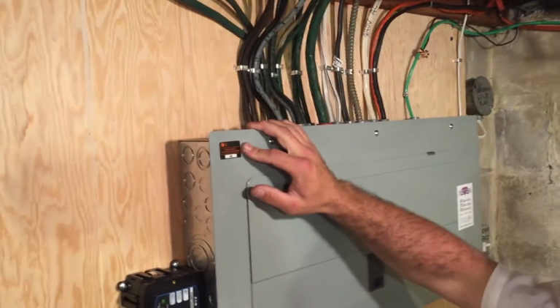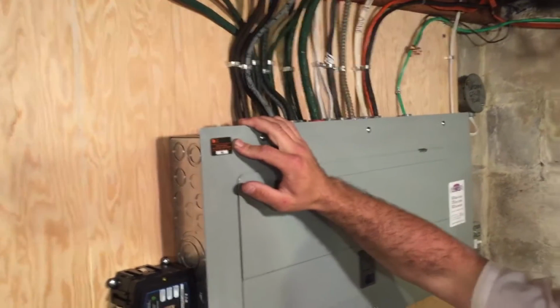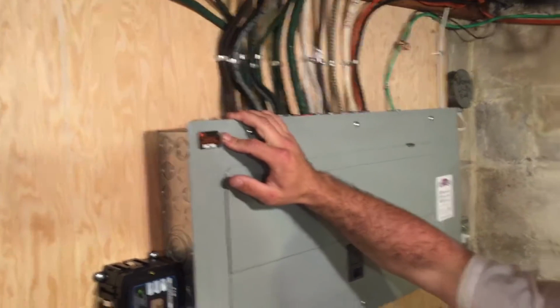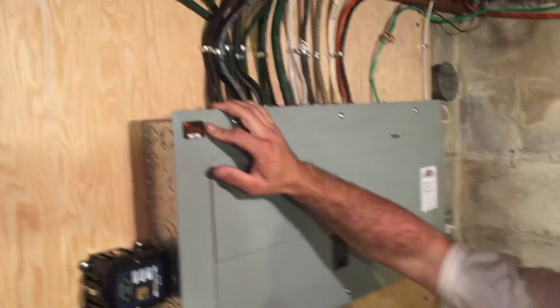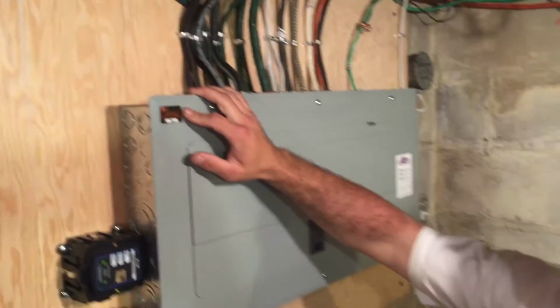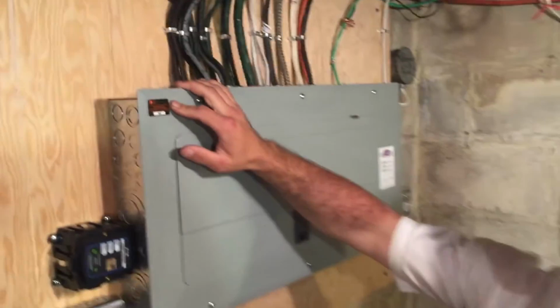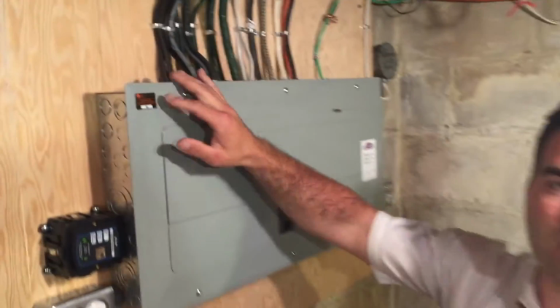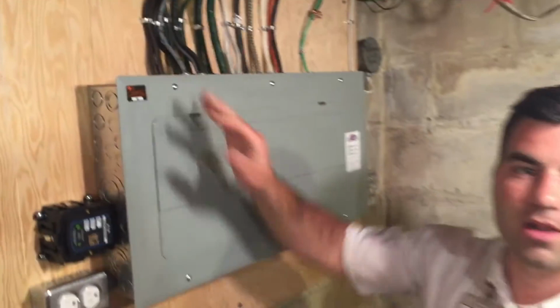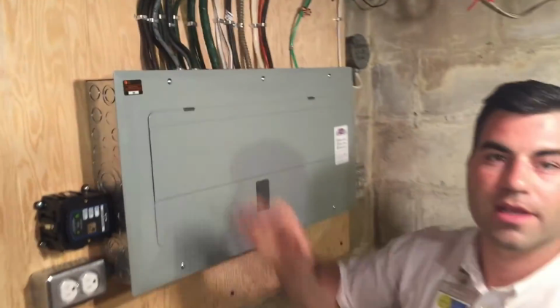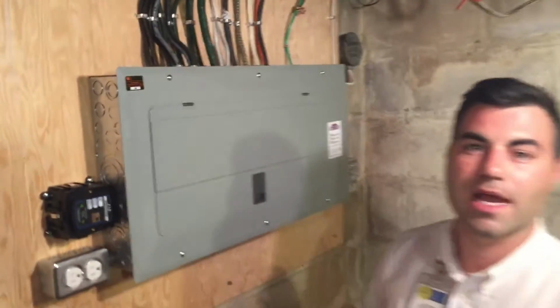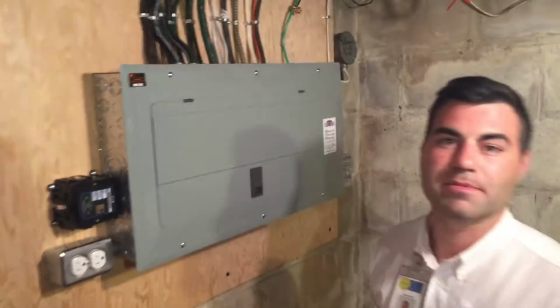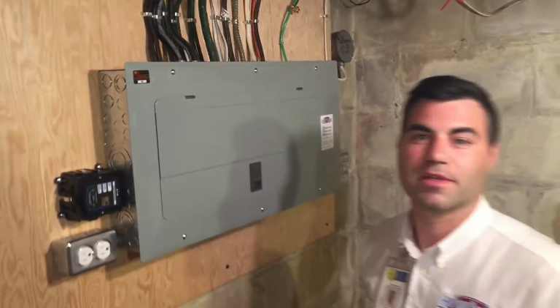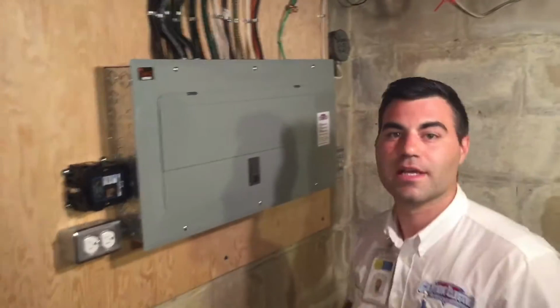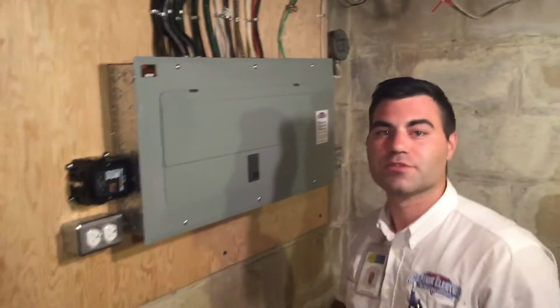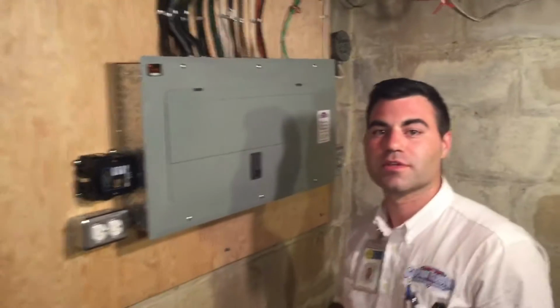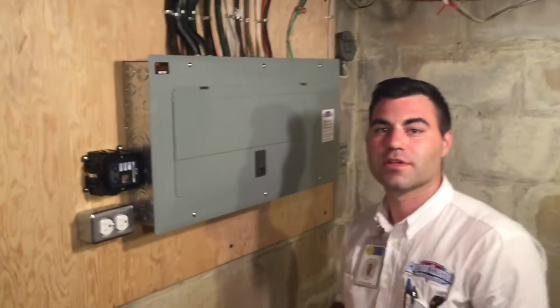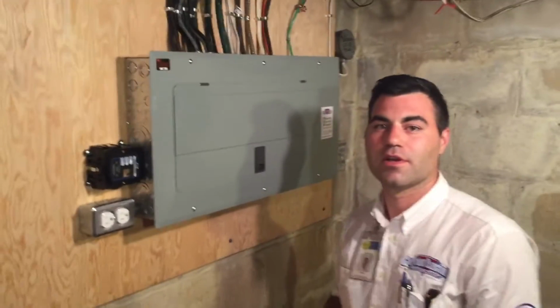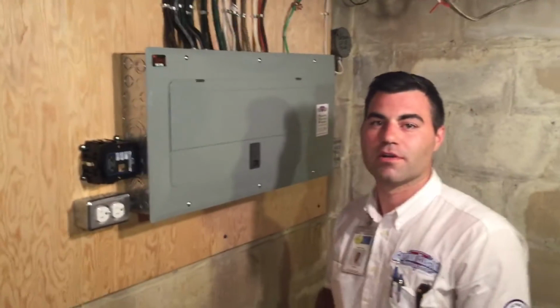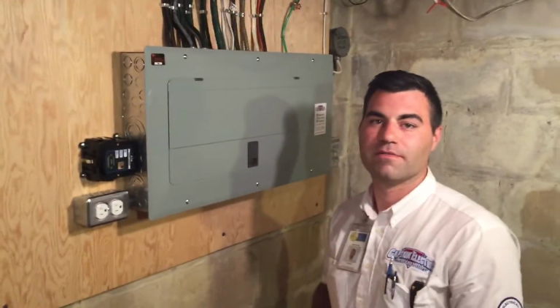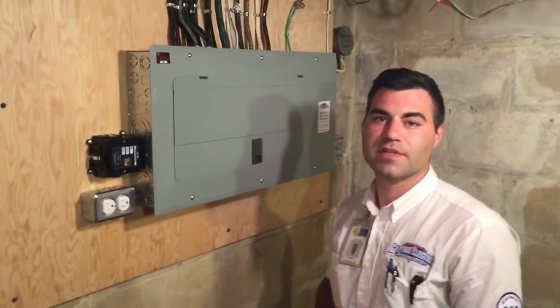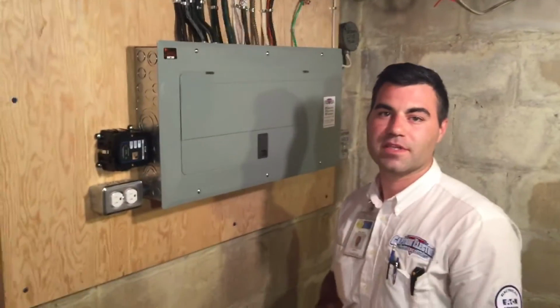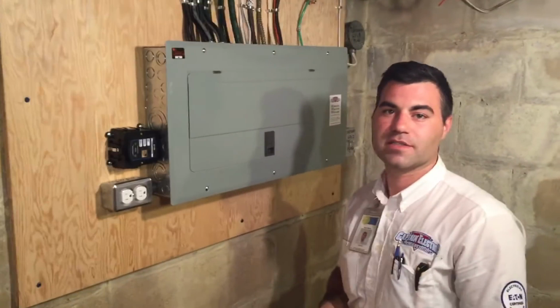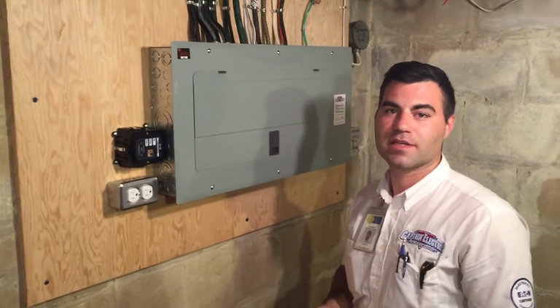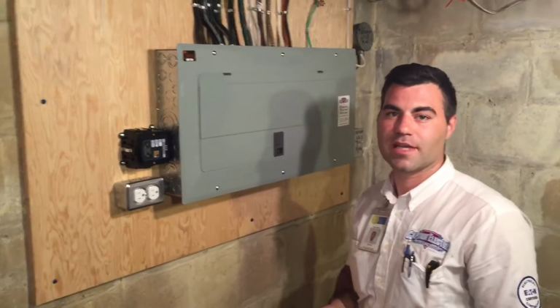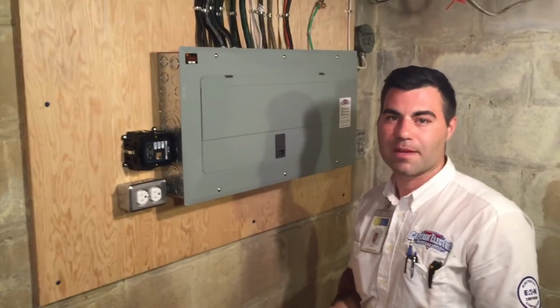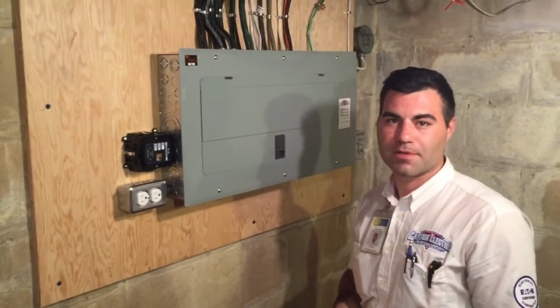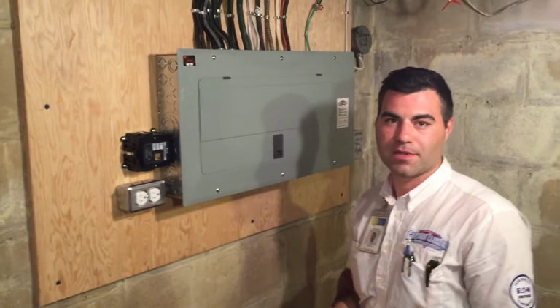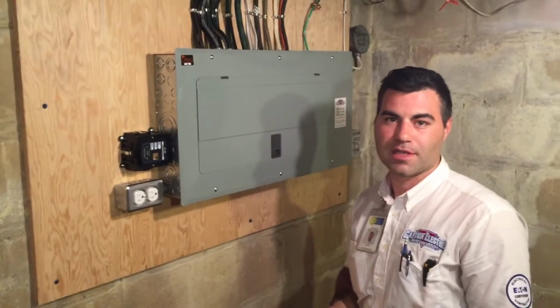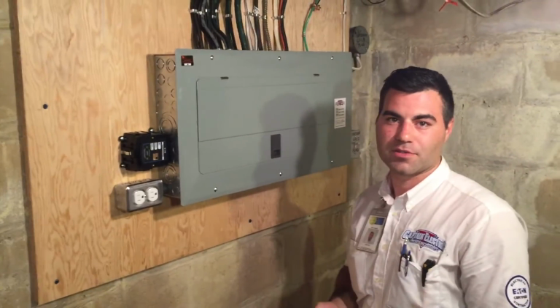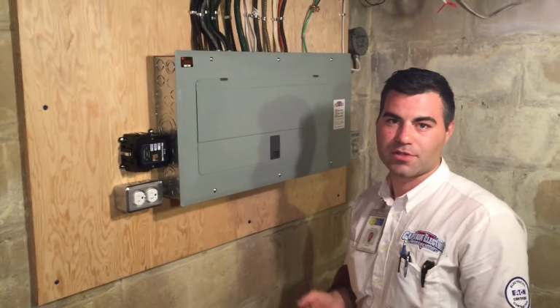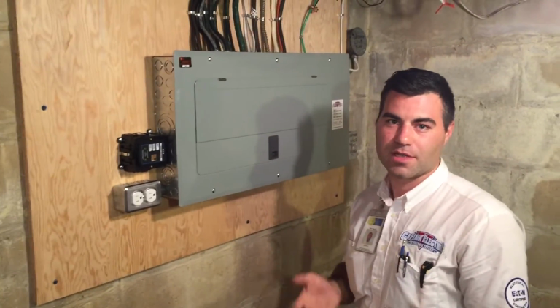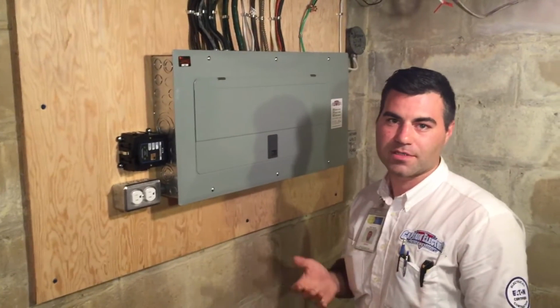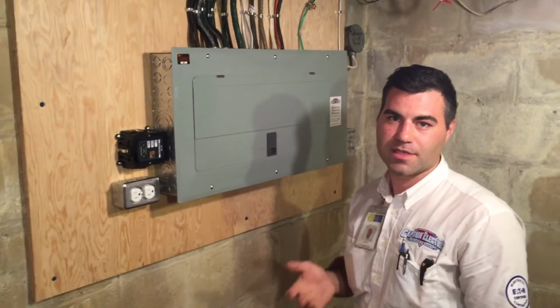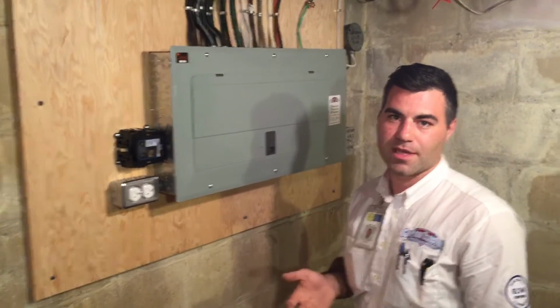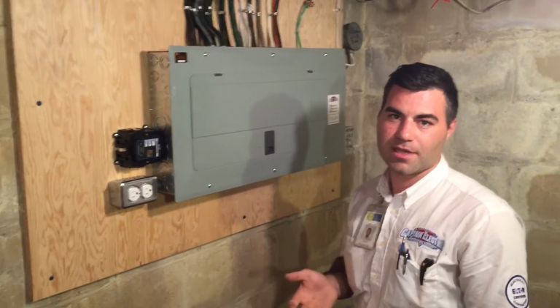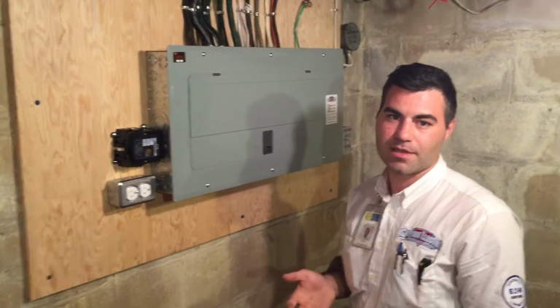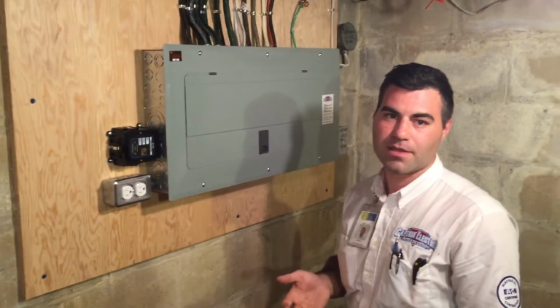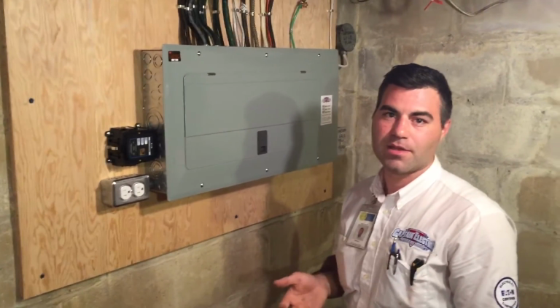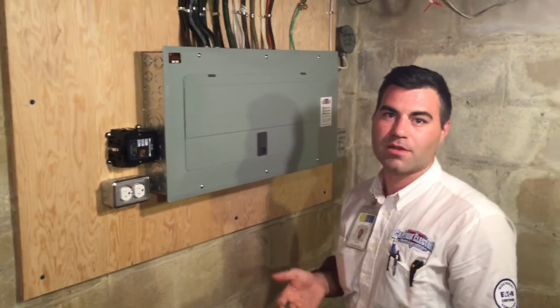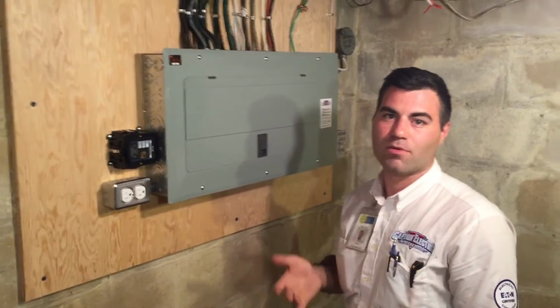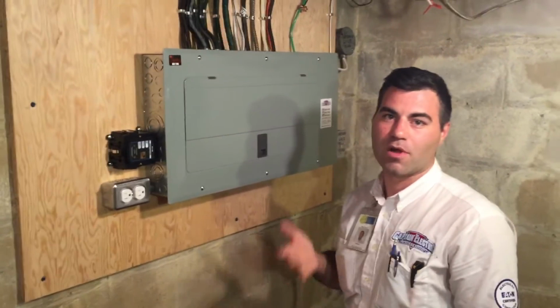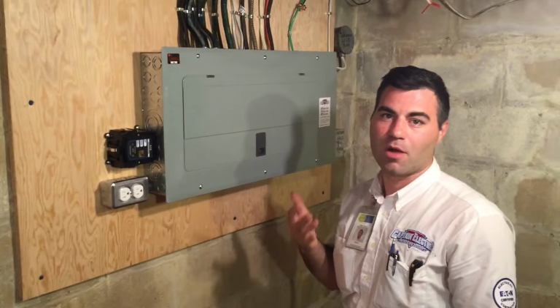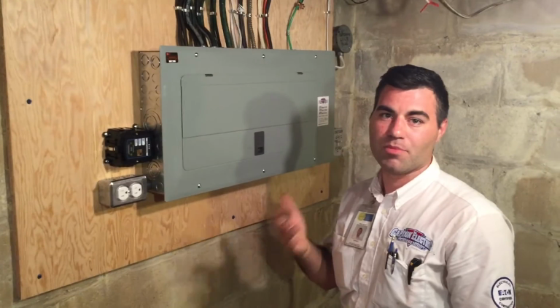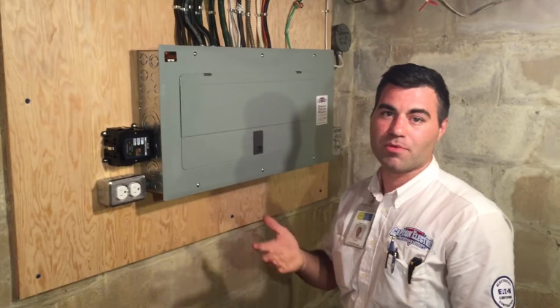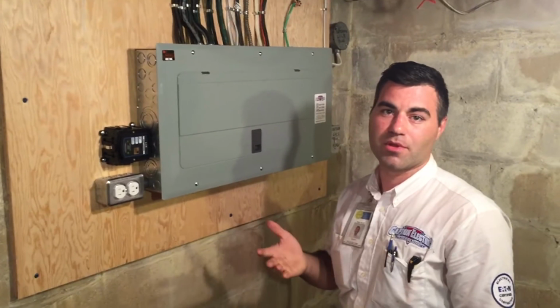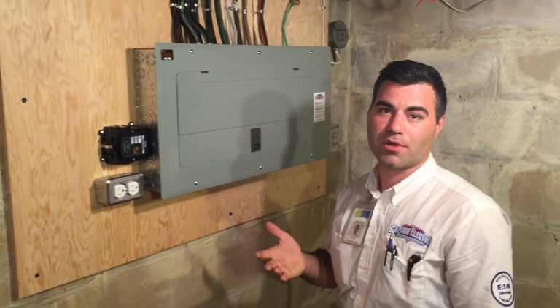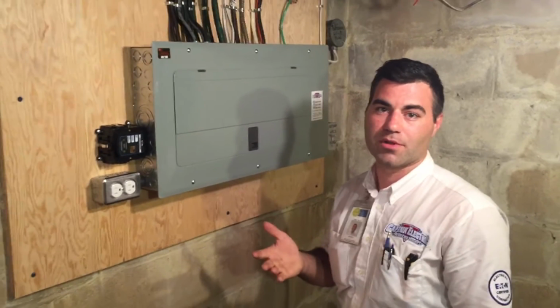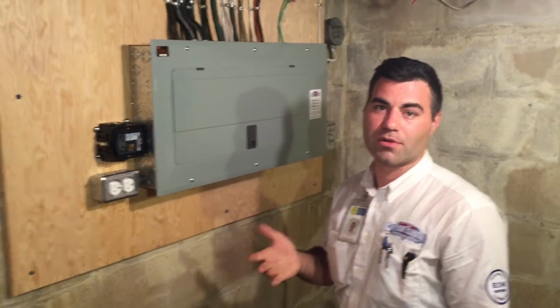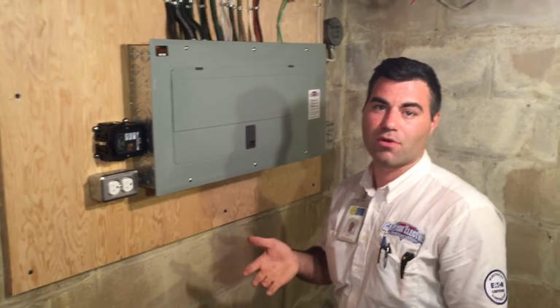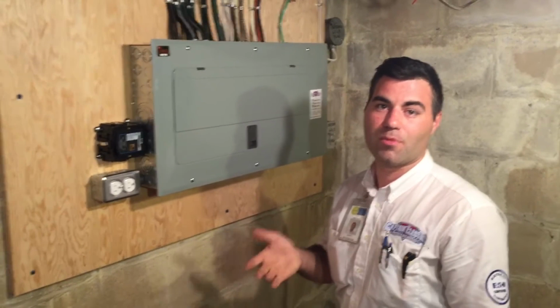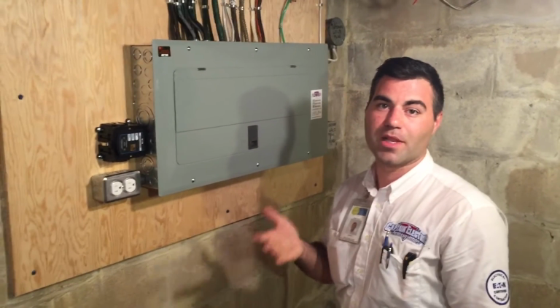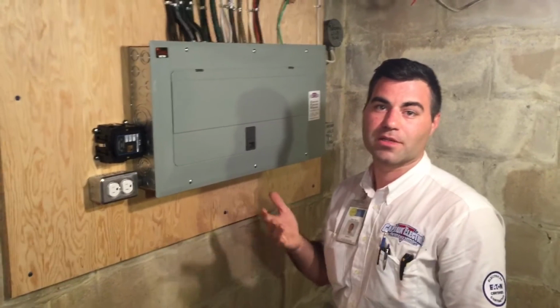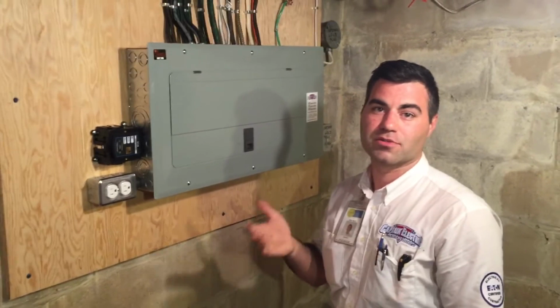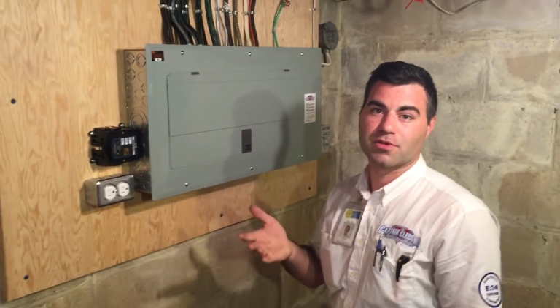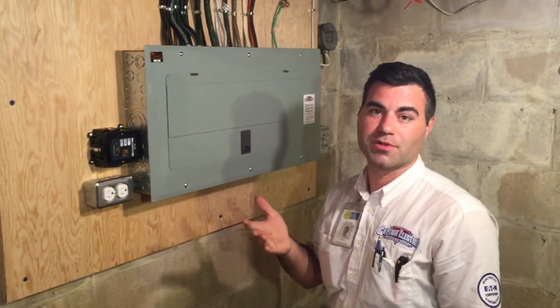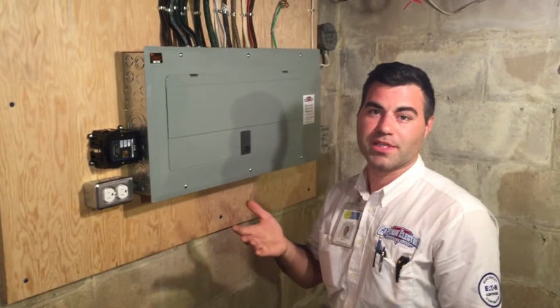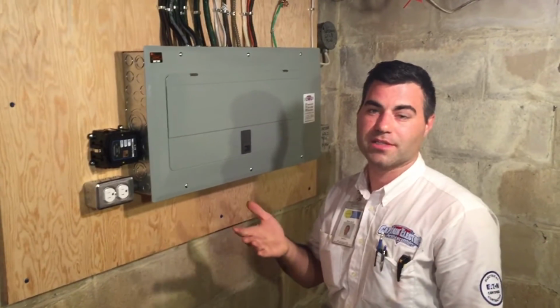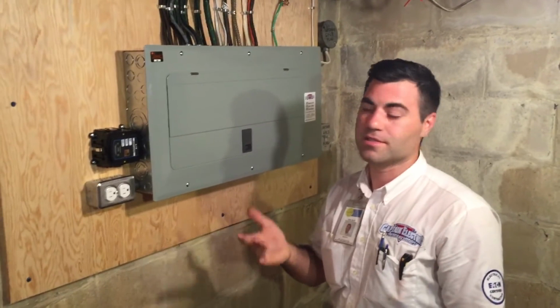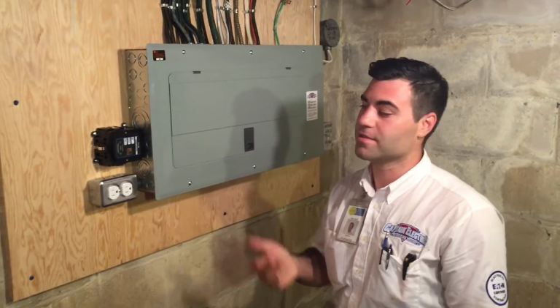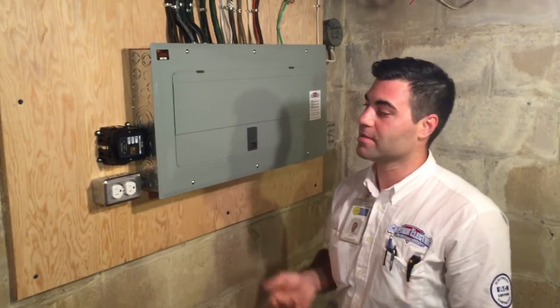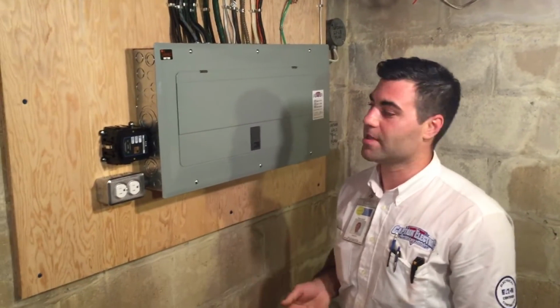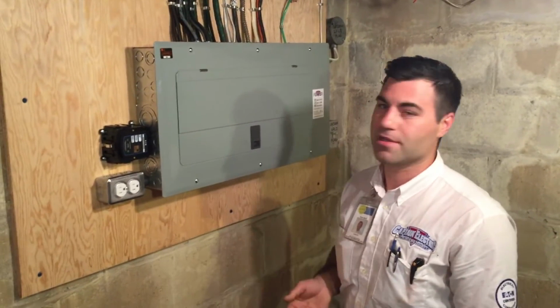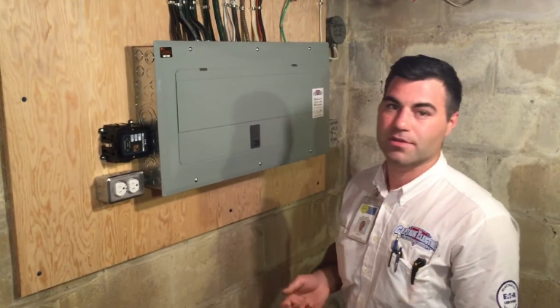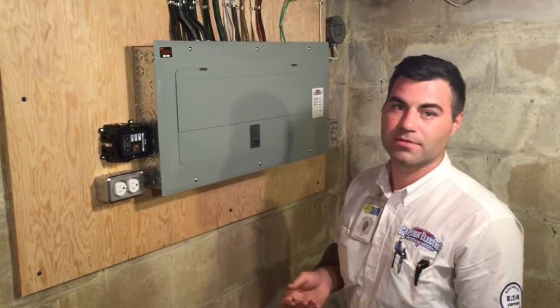Give us a call at Captain Electric or visit us at captainelectric.ca. We'll help you with all your home electrical needs. Thank you.